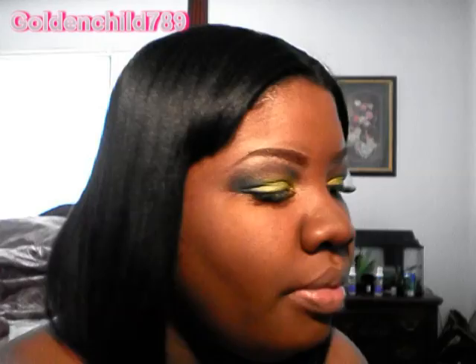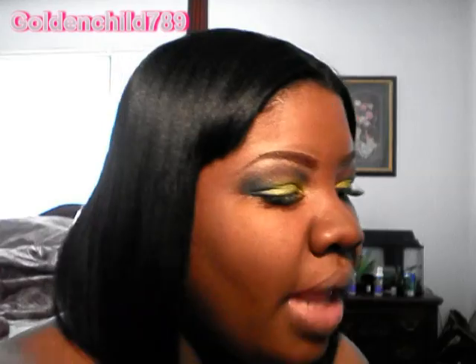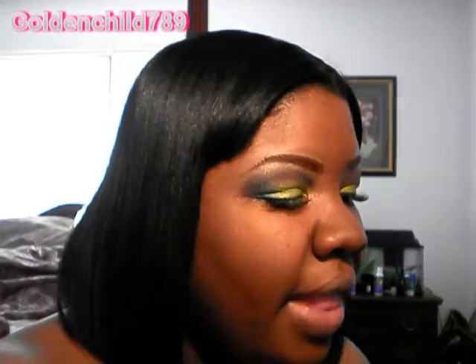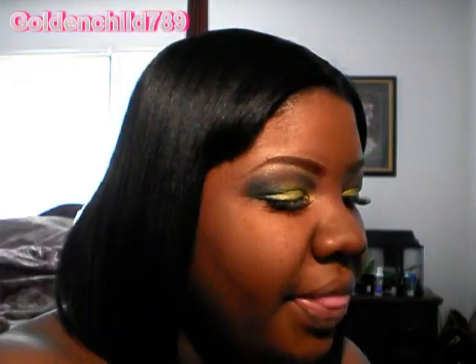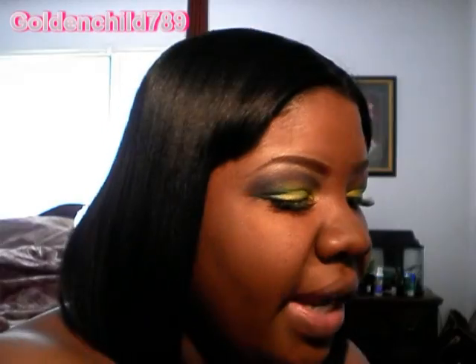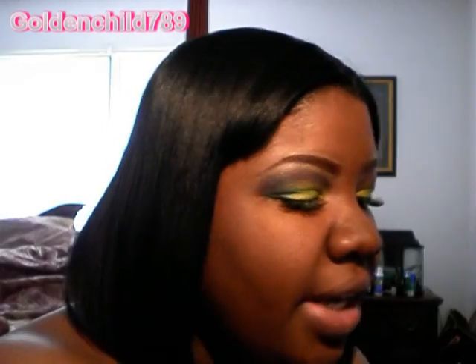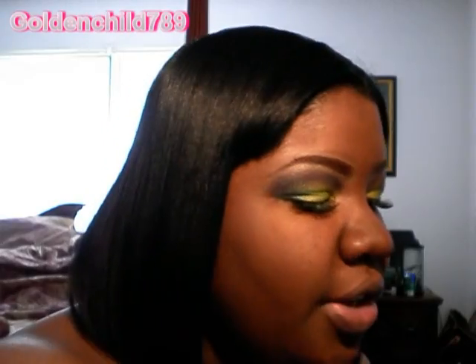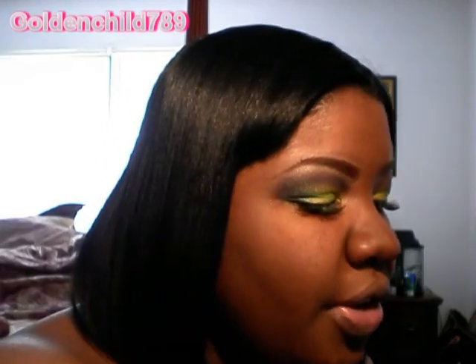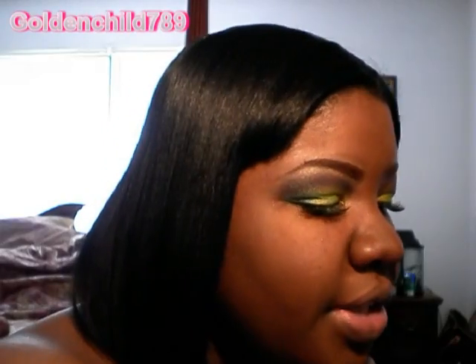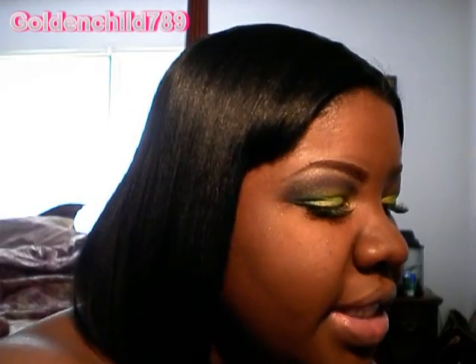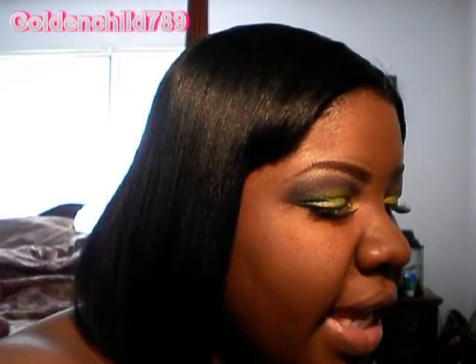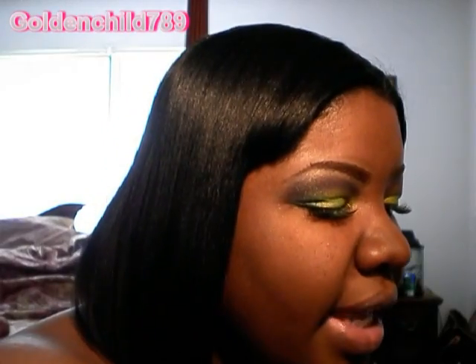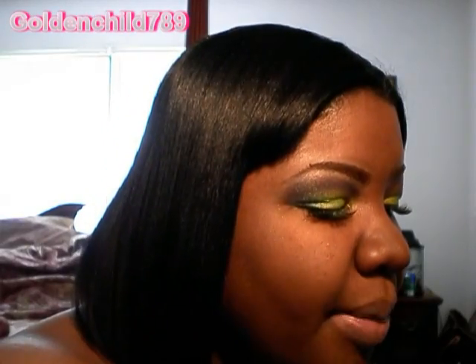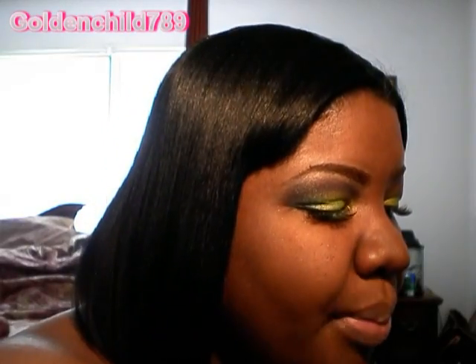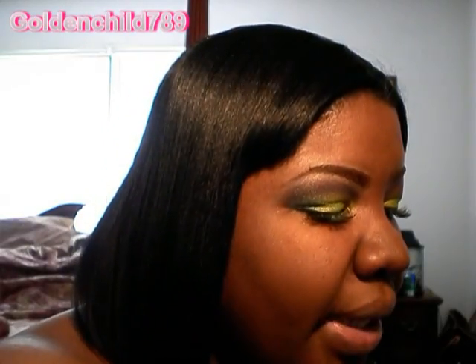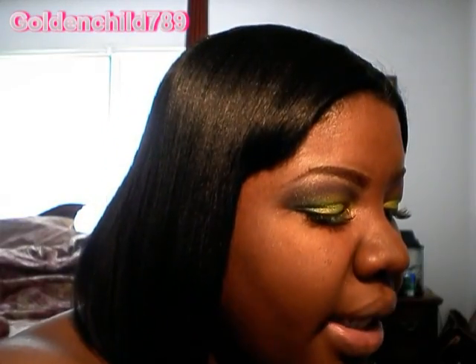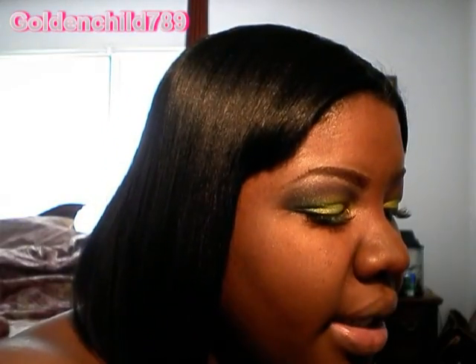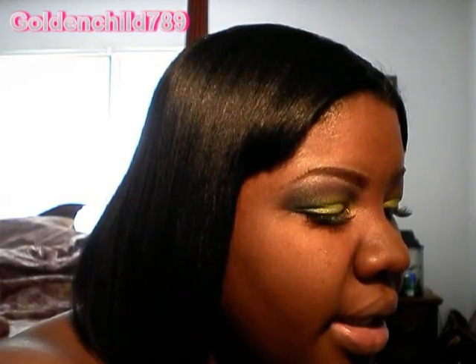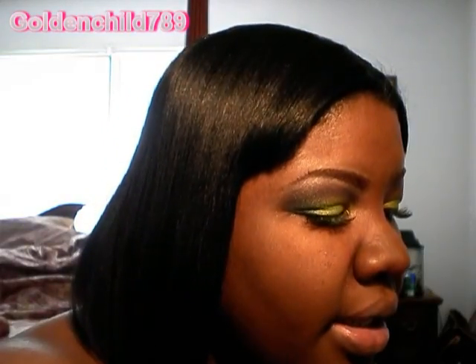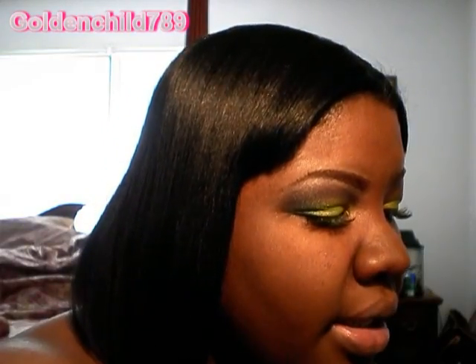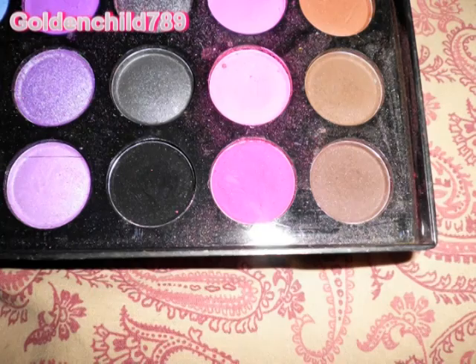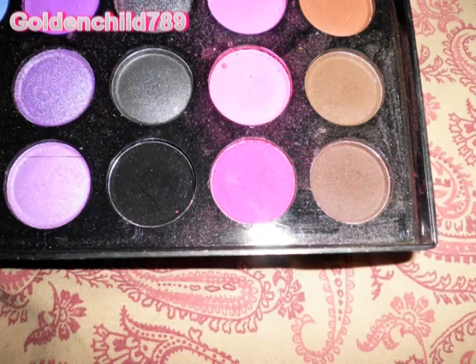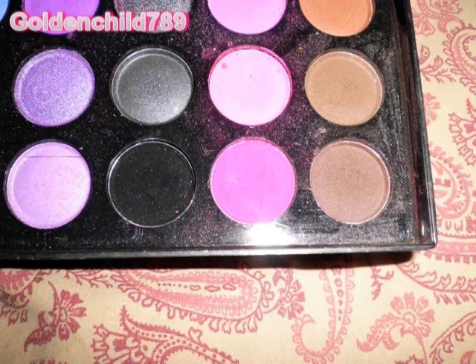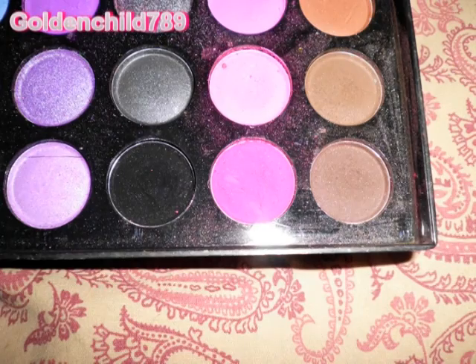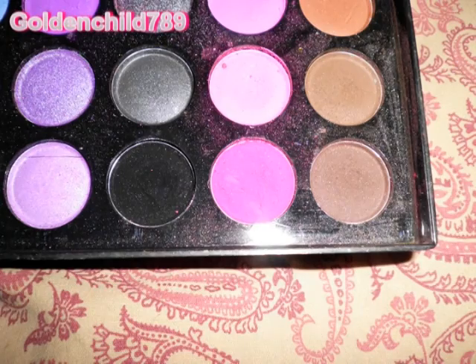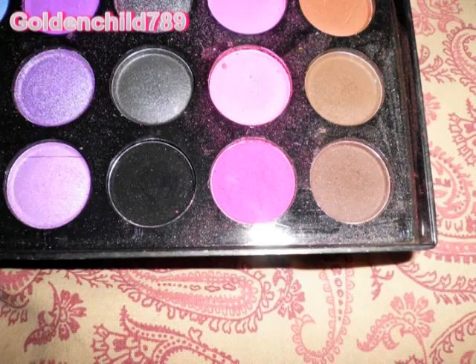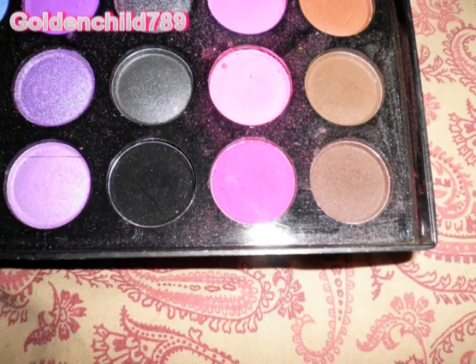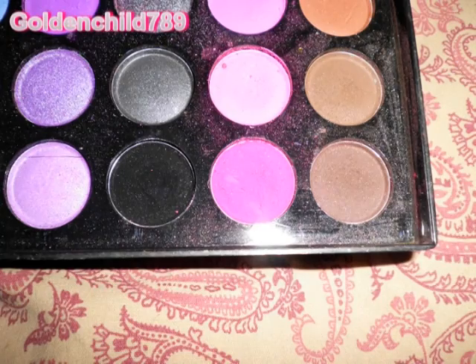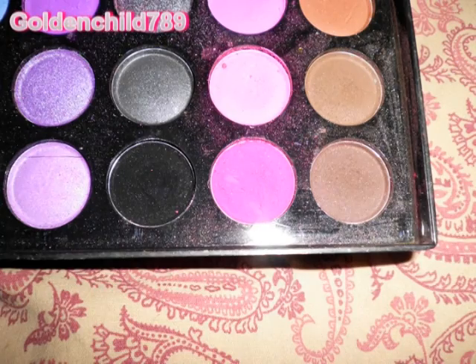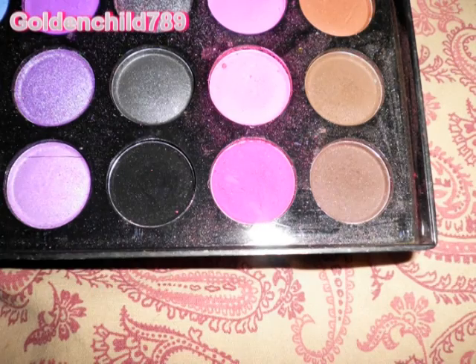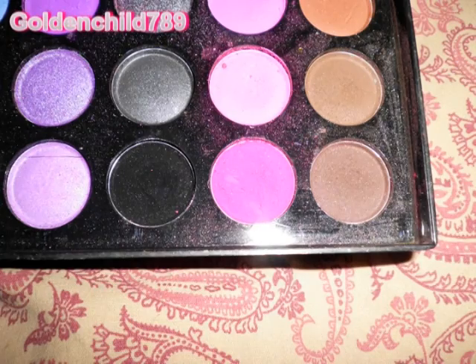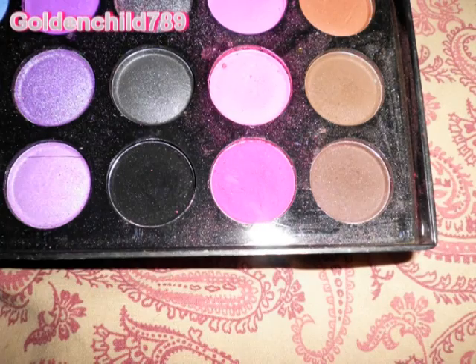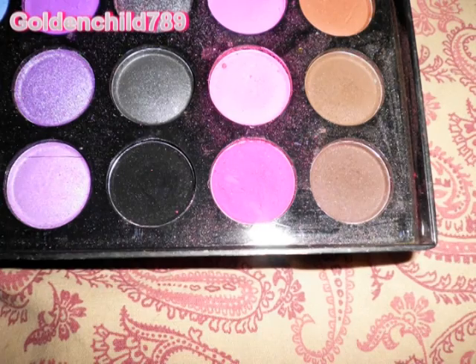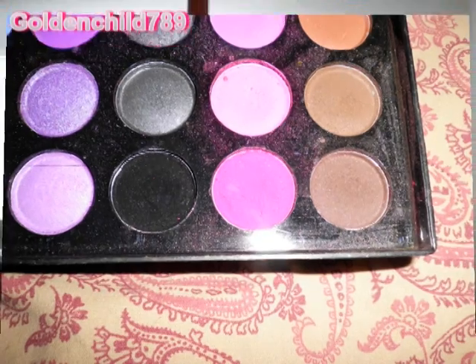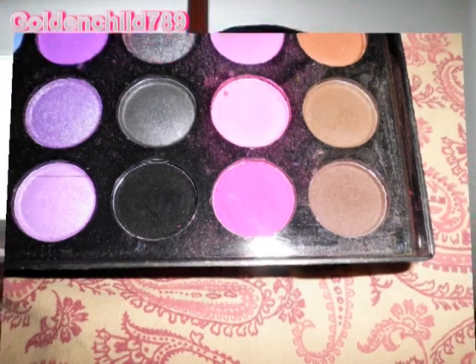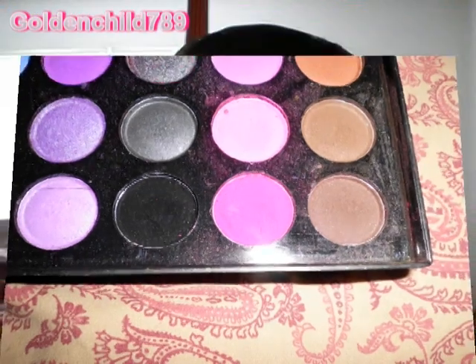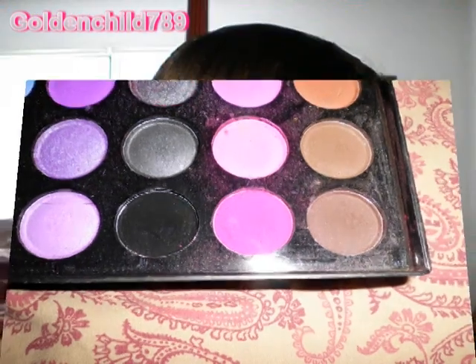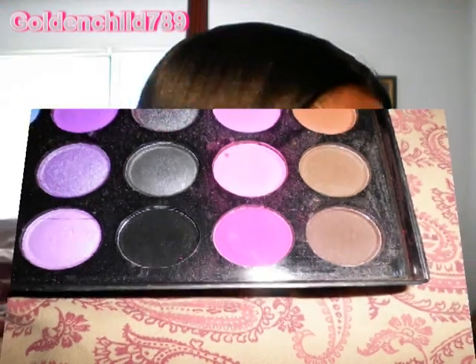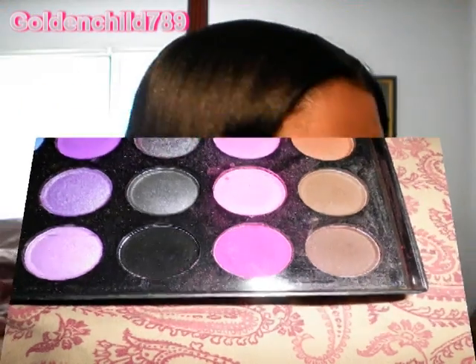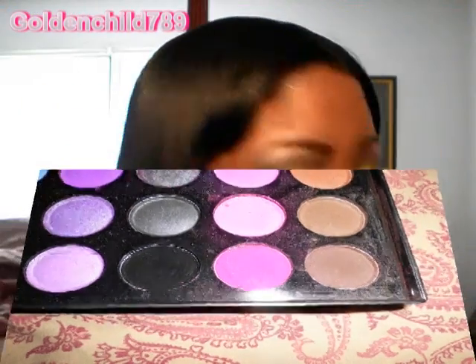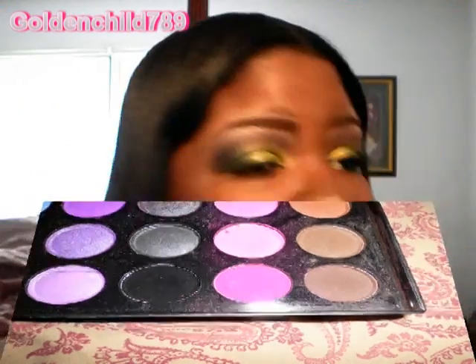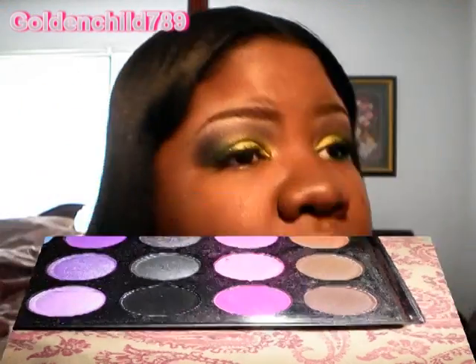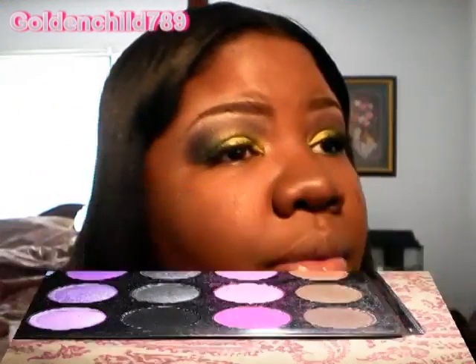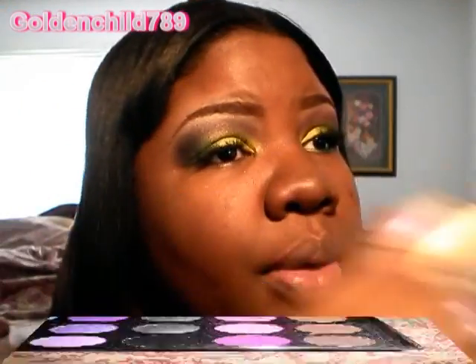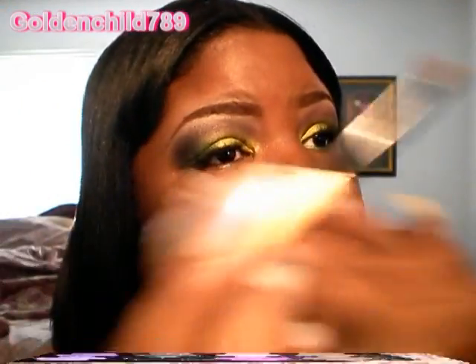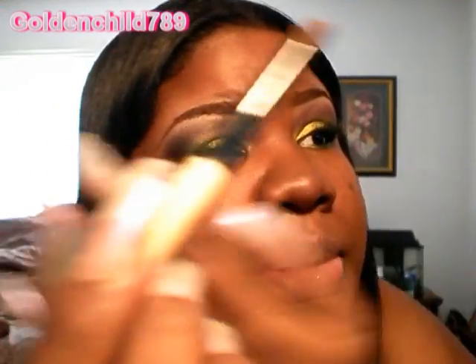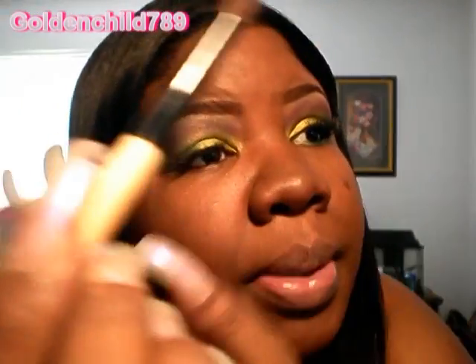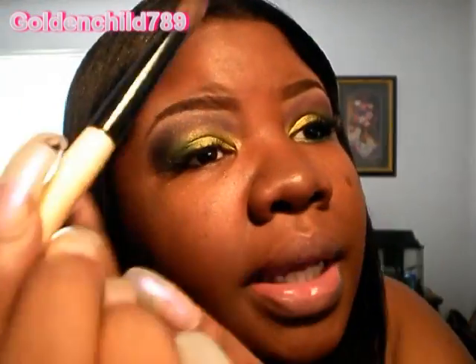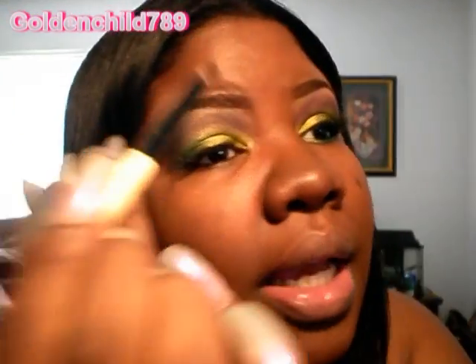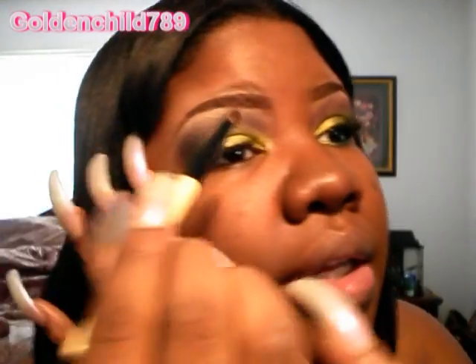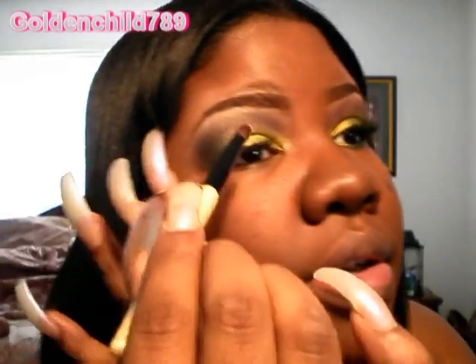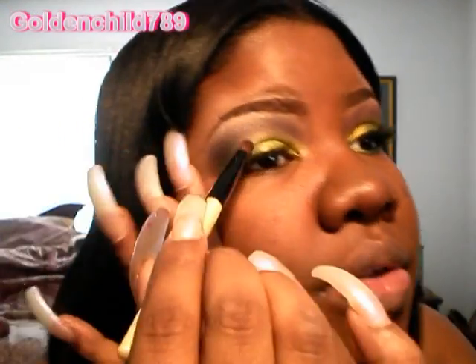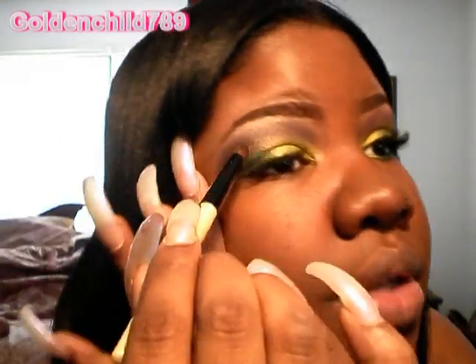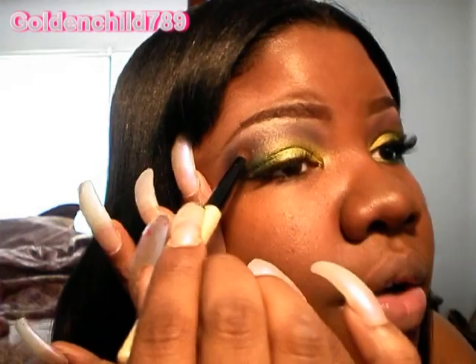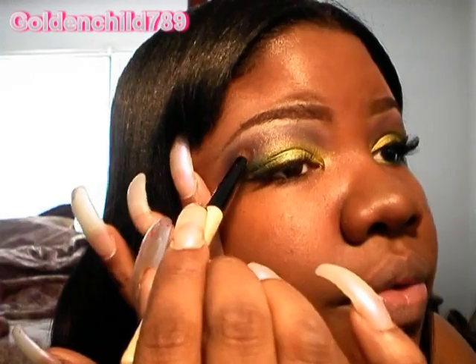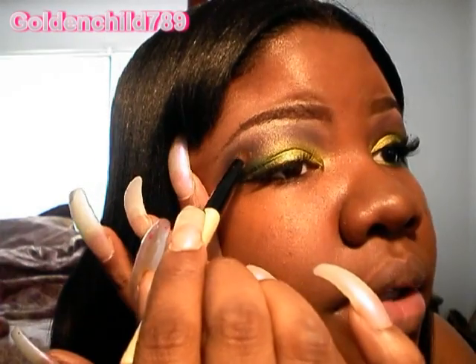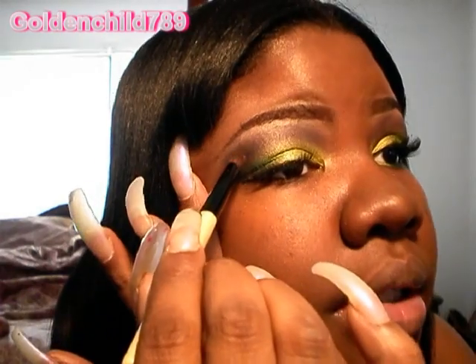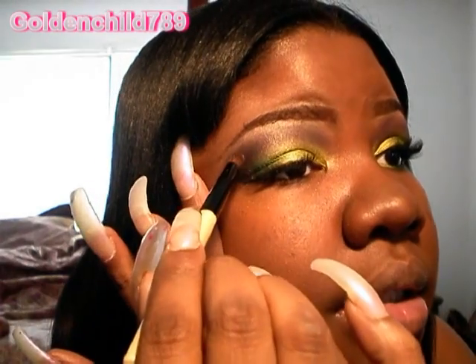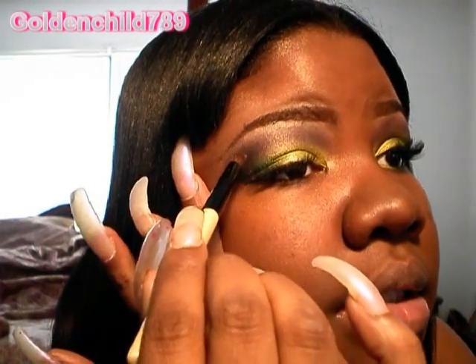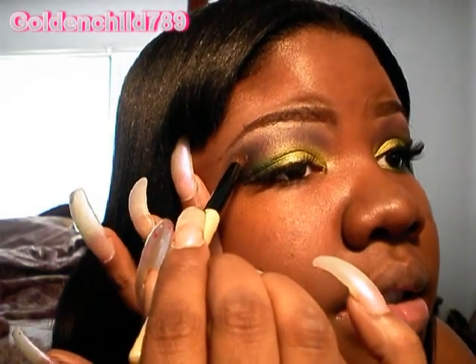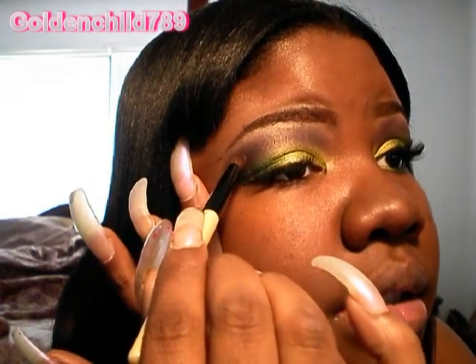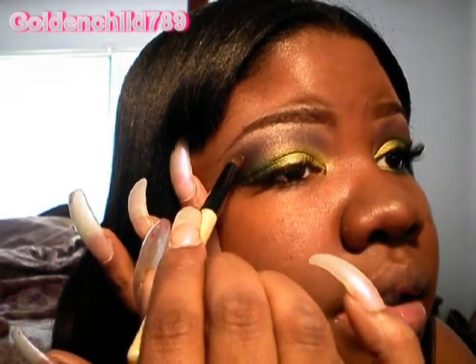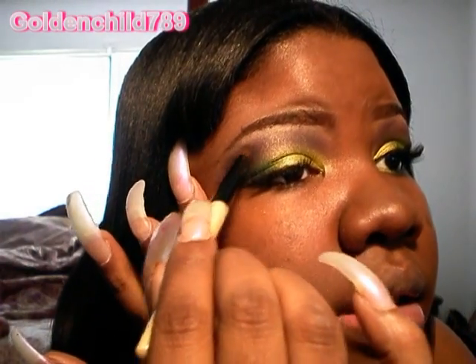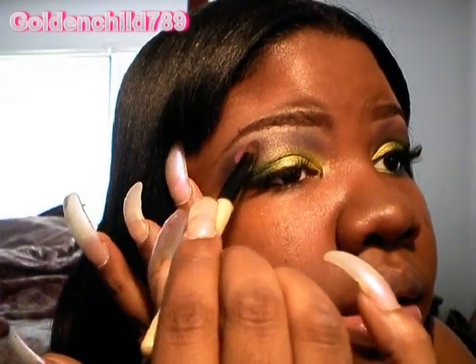Then you're going to take a pink. I don't even remember which pink I used — hopefully this is it.